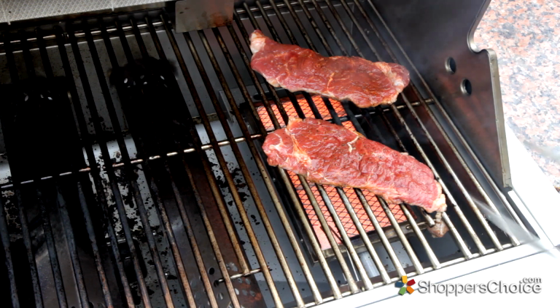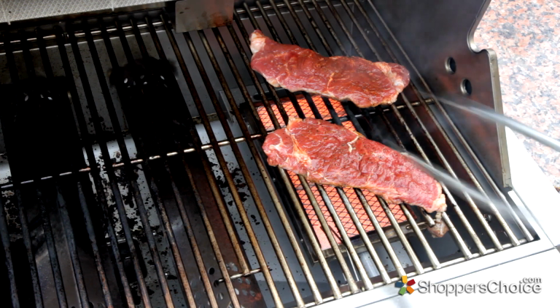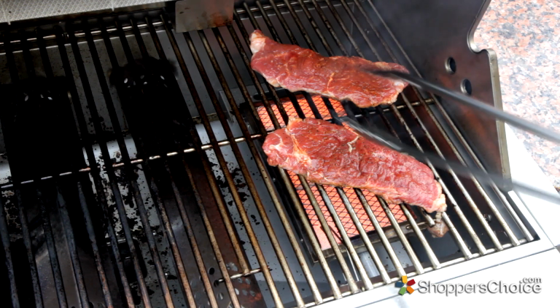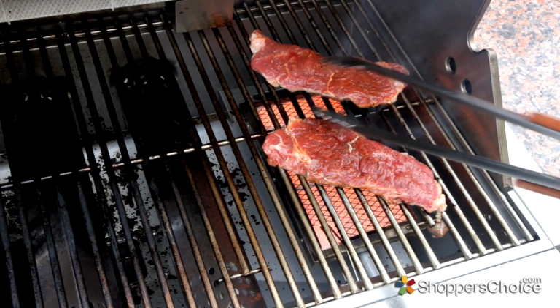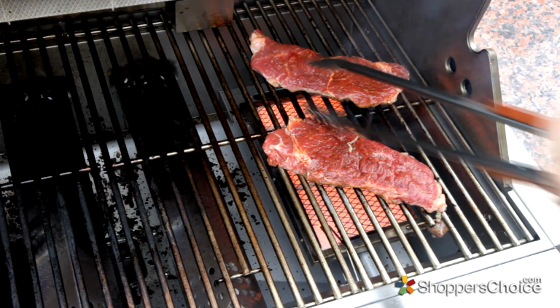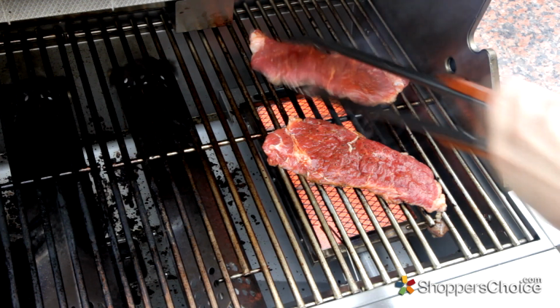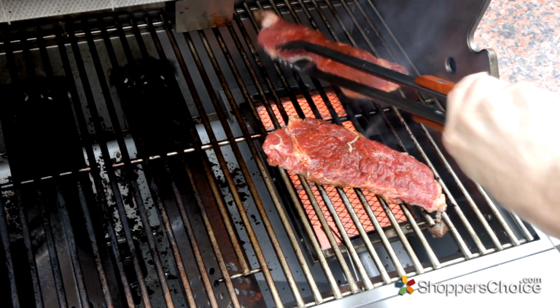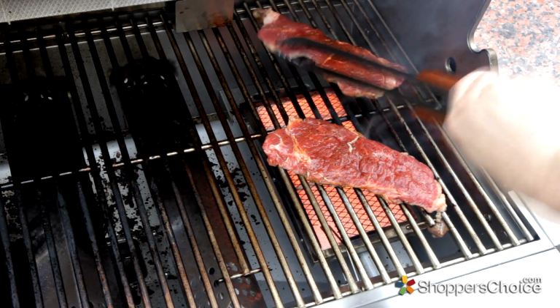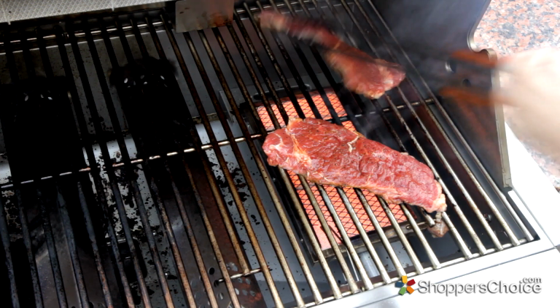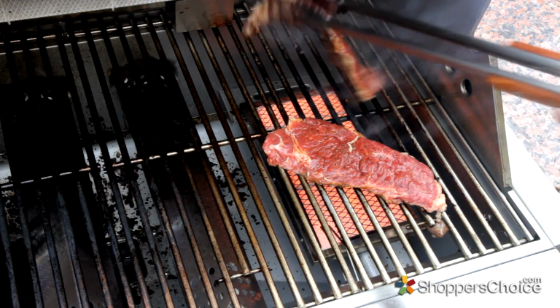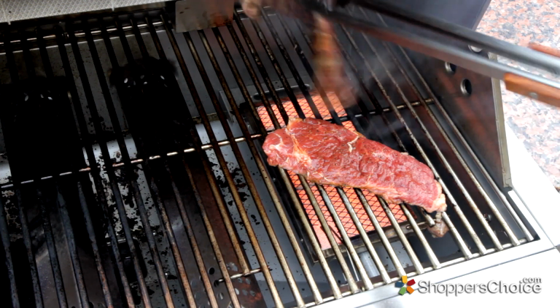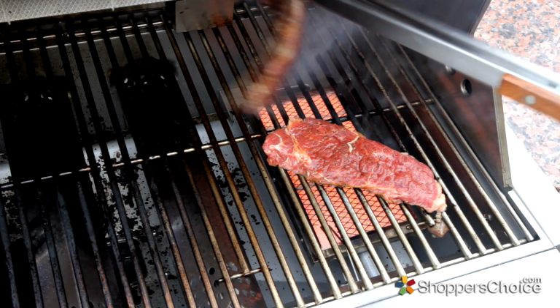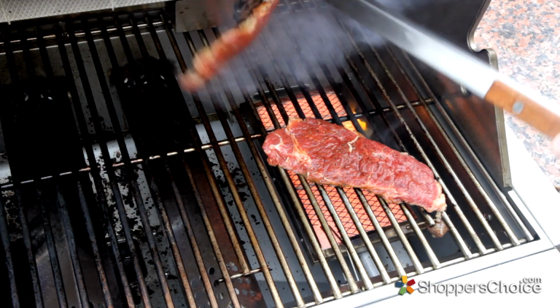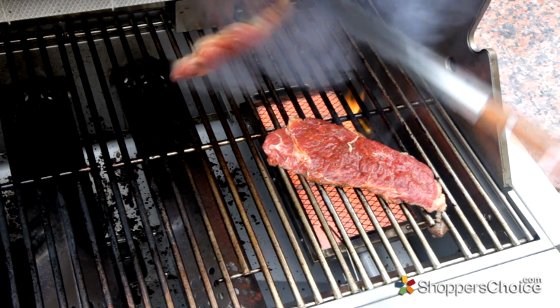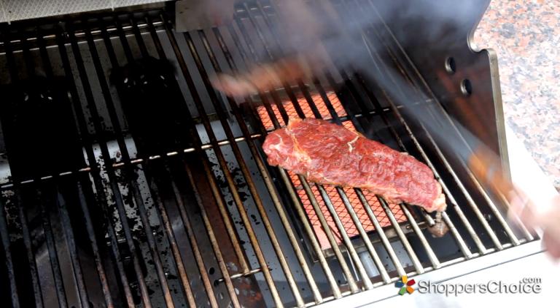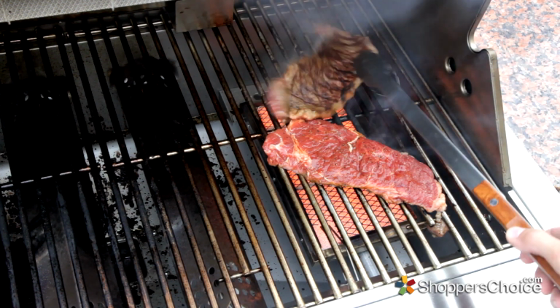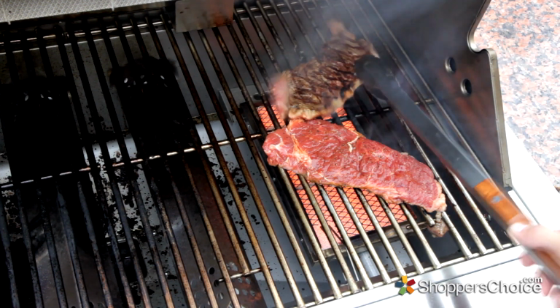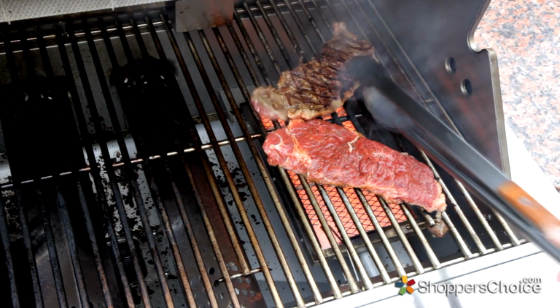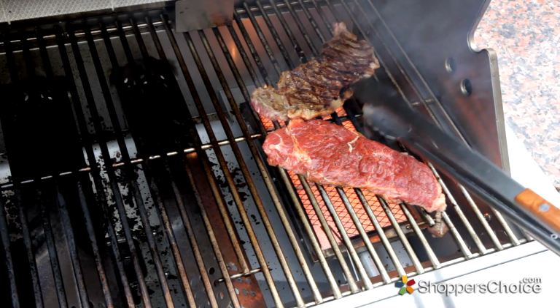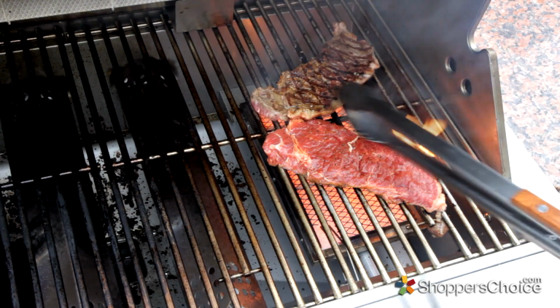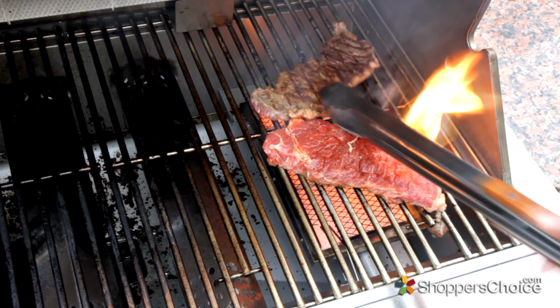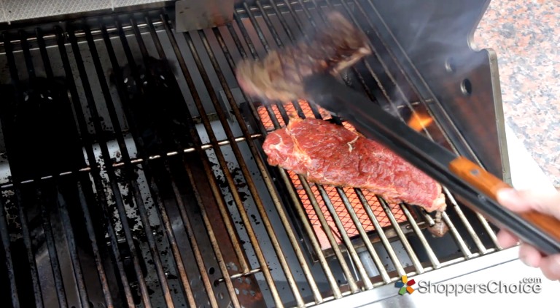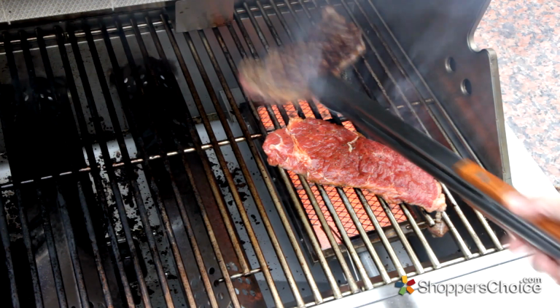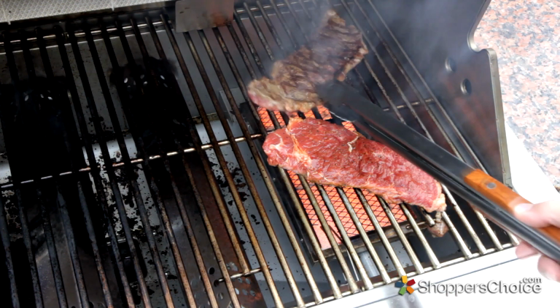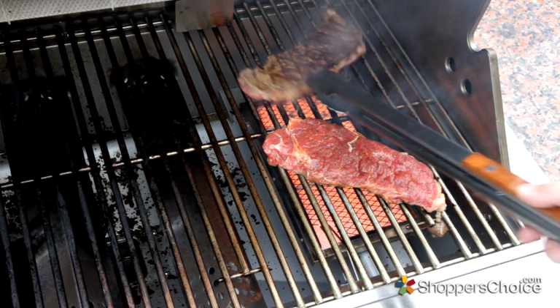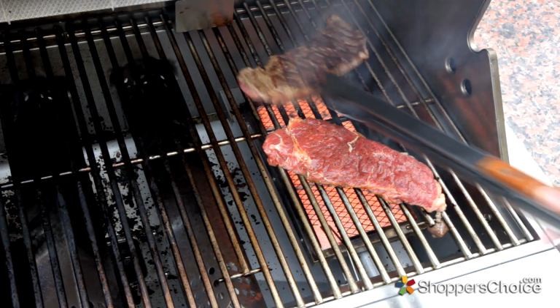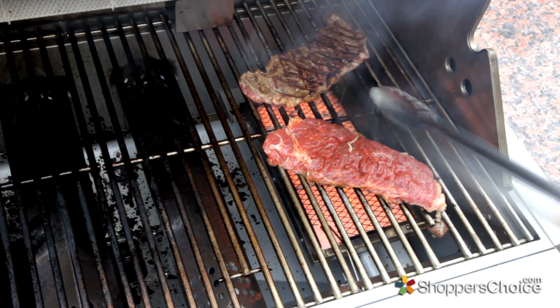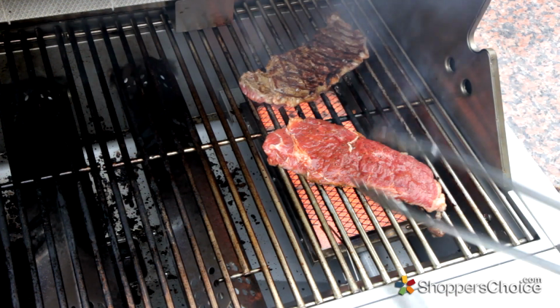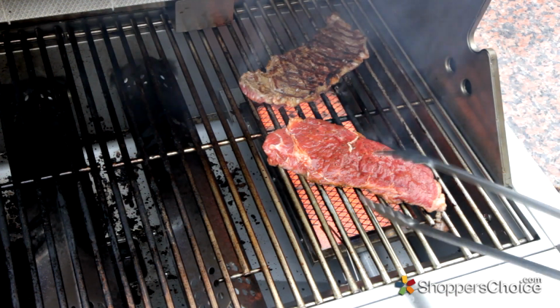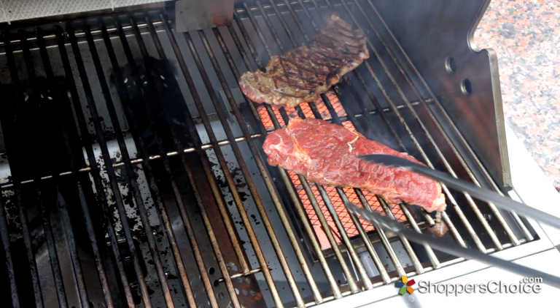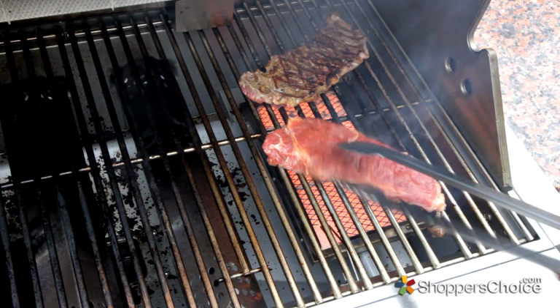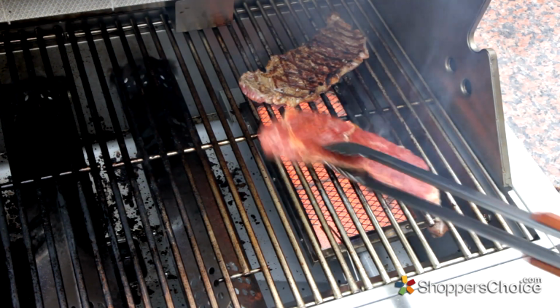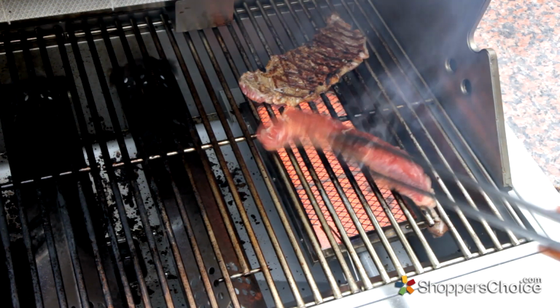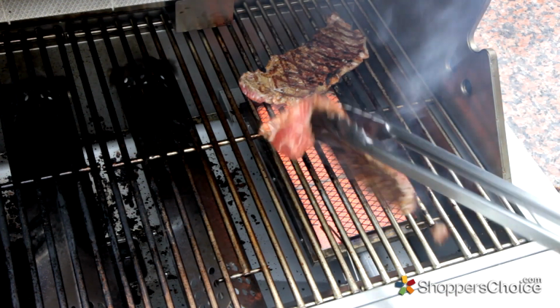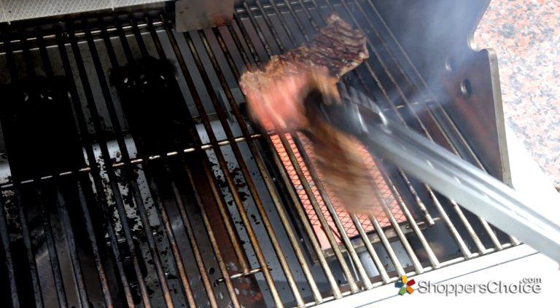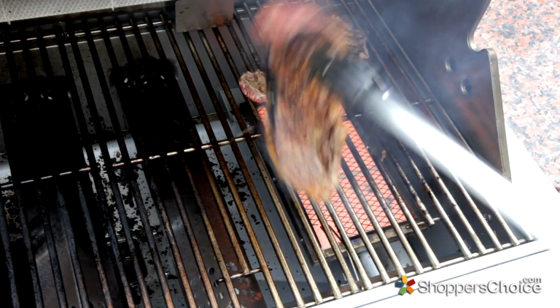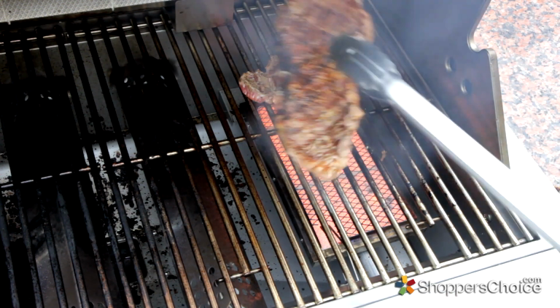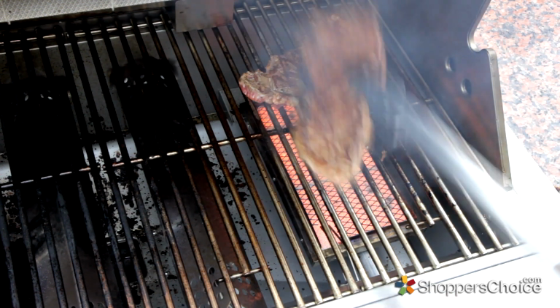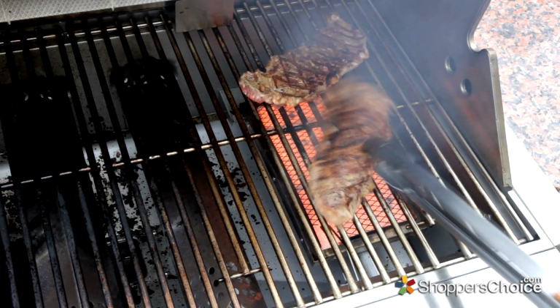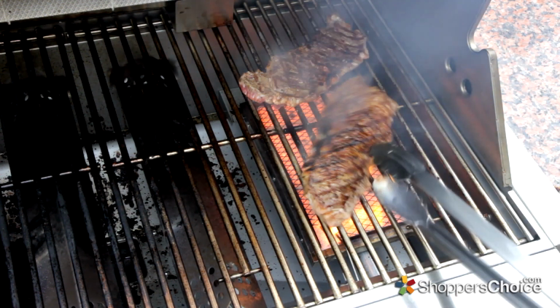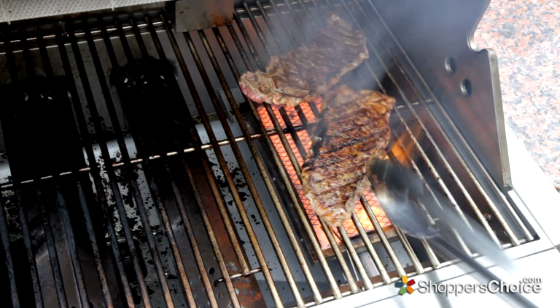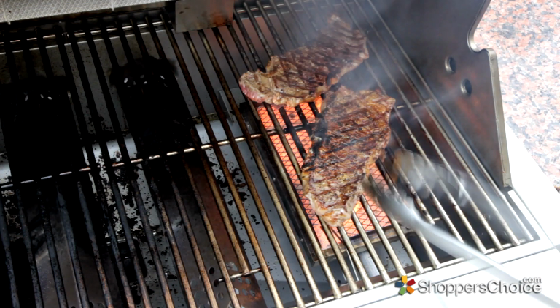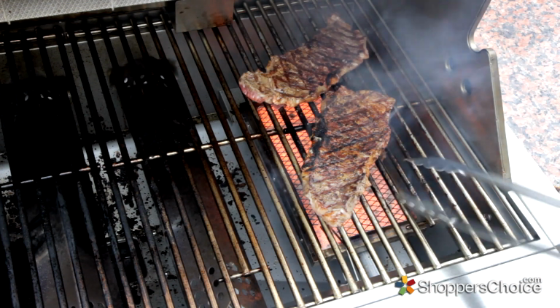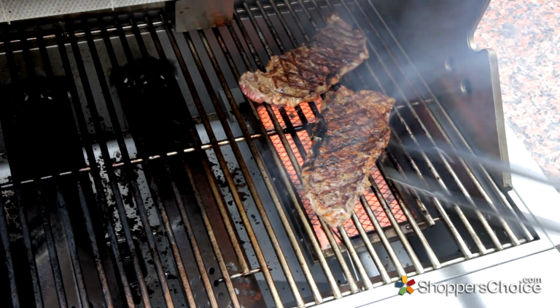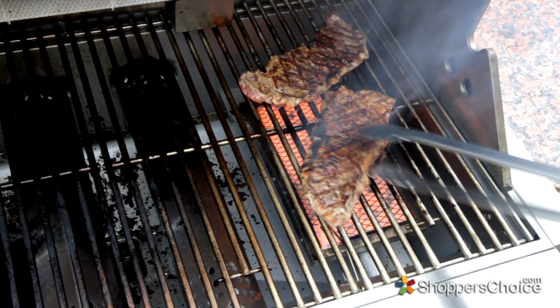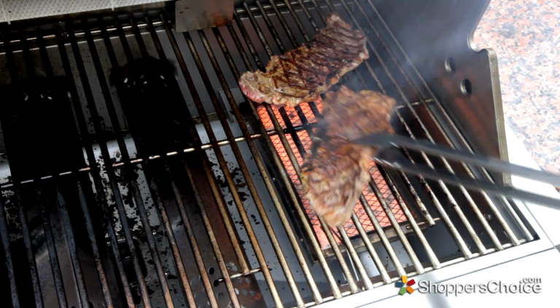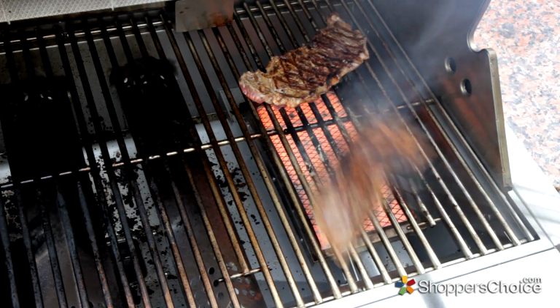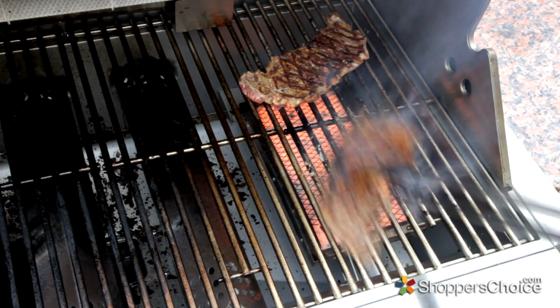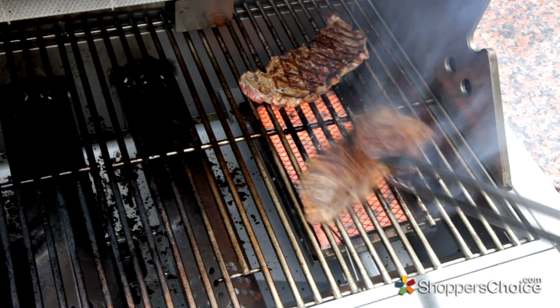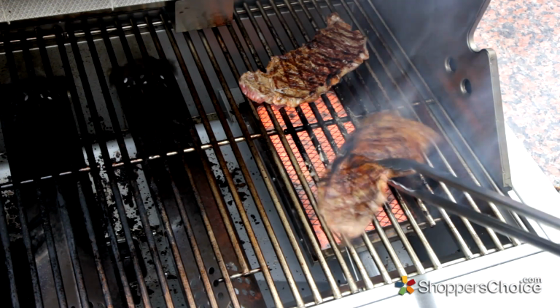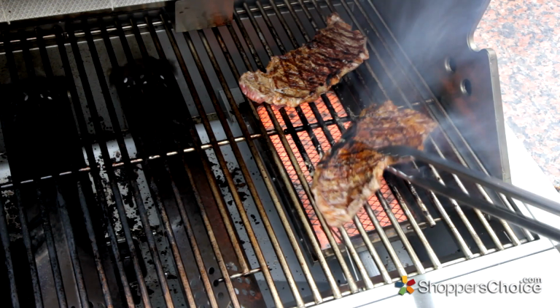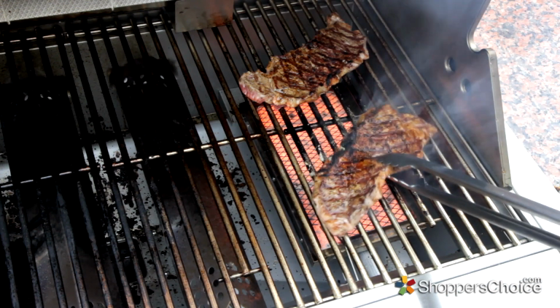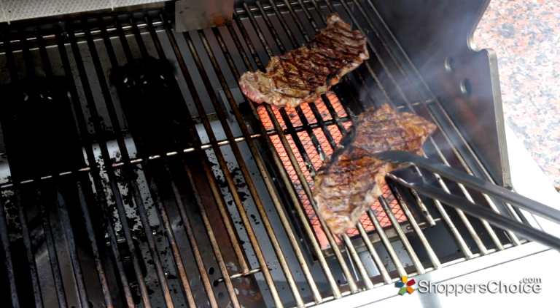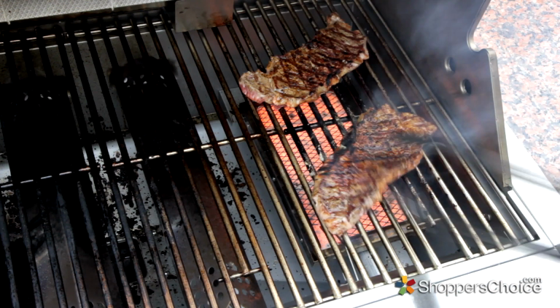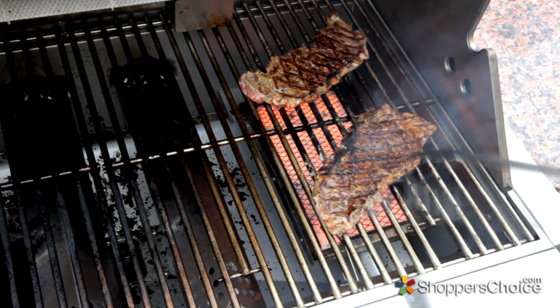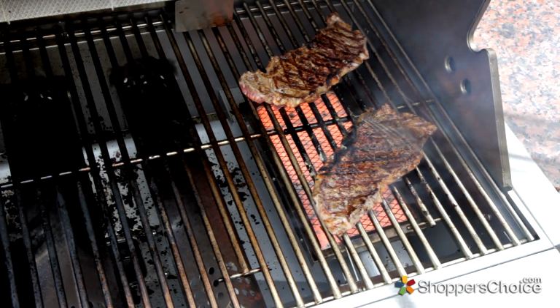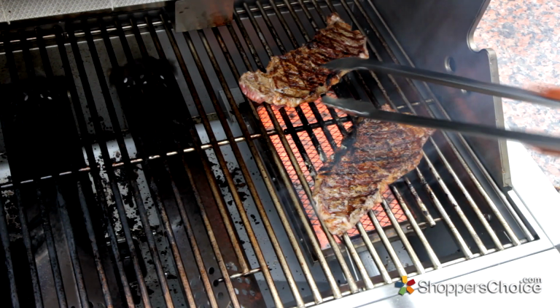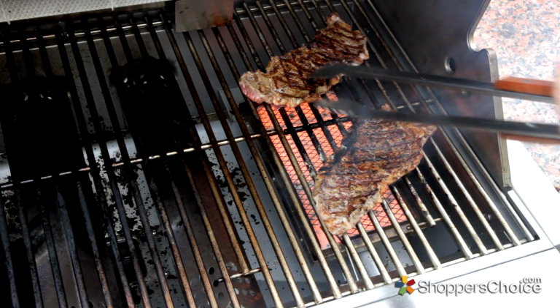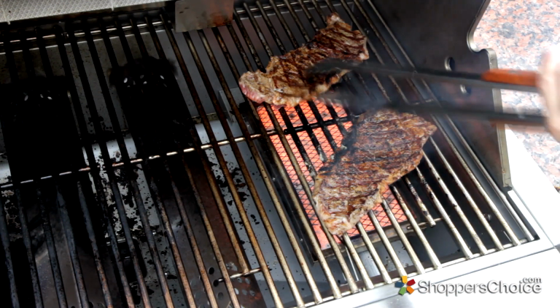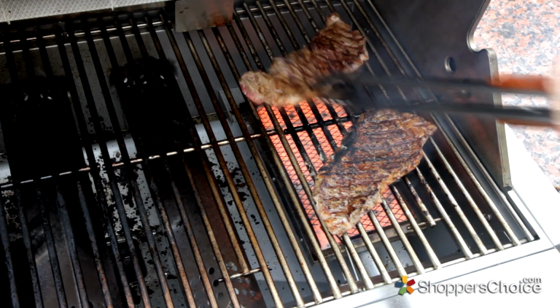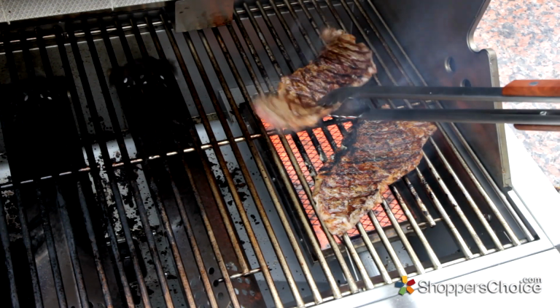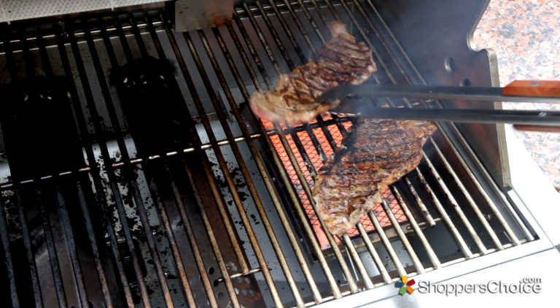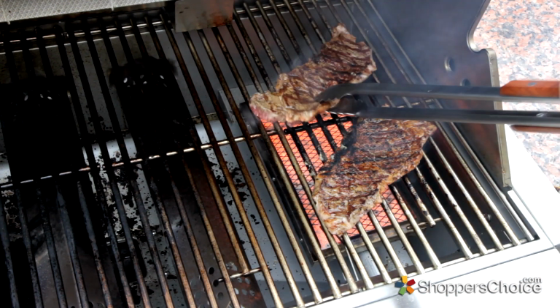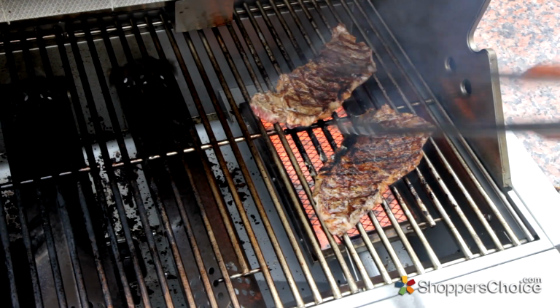Let's check them out. As you can see, the infrared performed pretty well — a little uneven, but definitely acceptable.